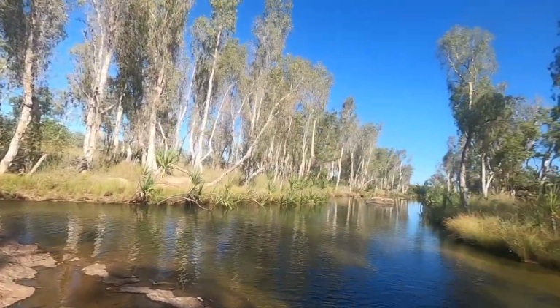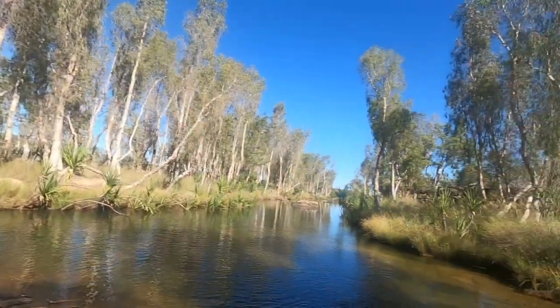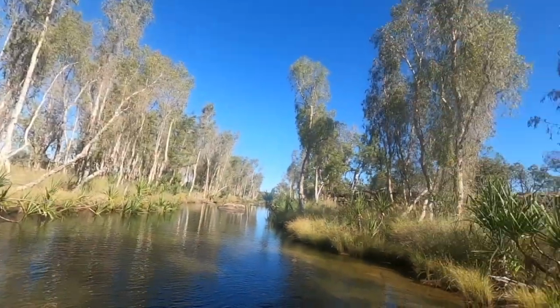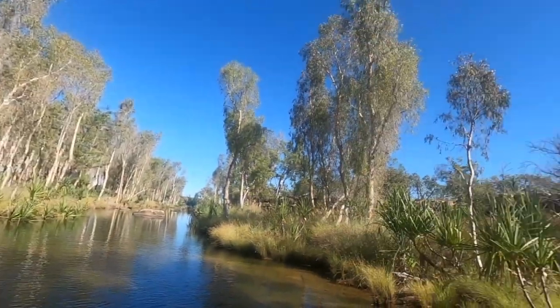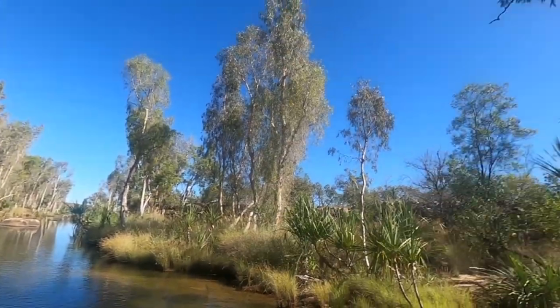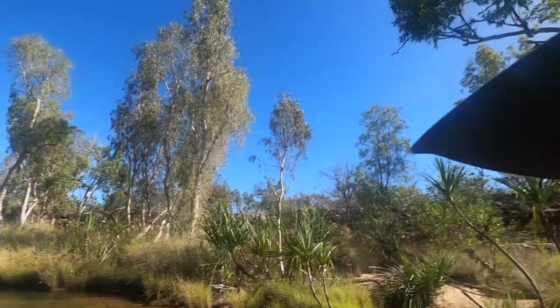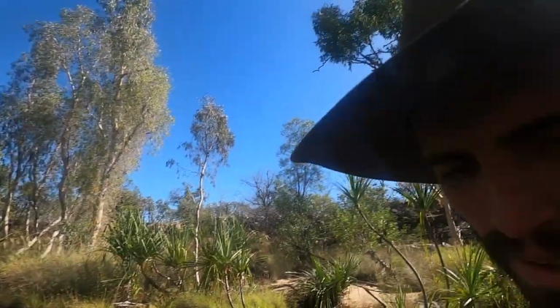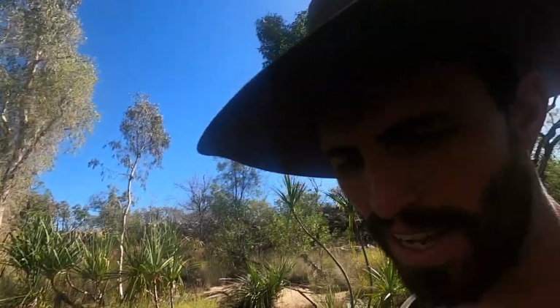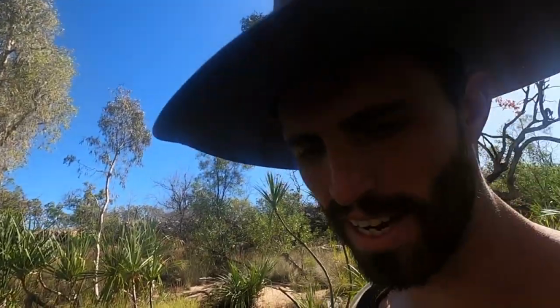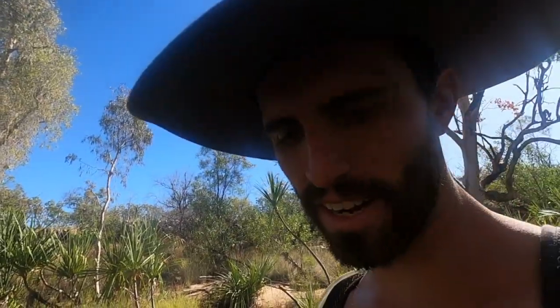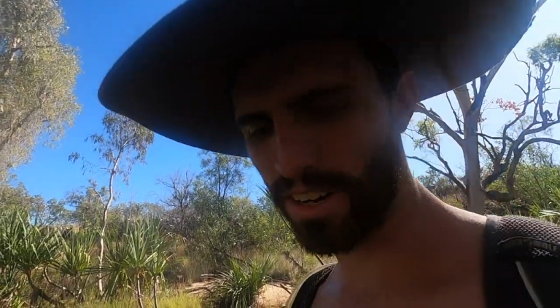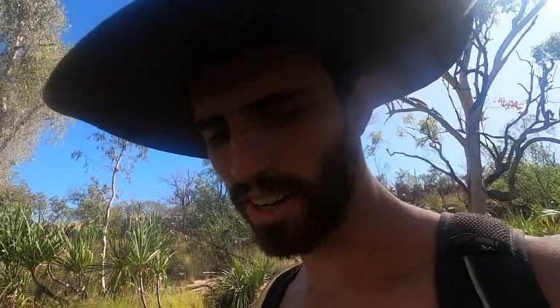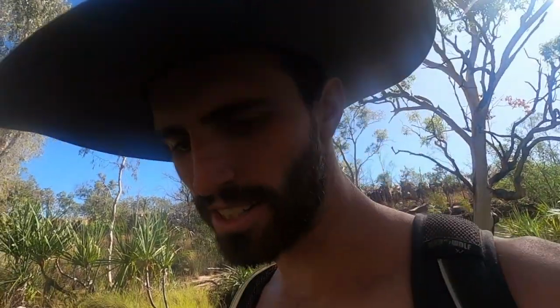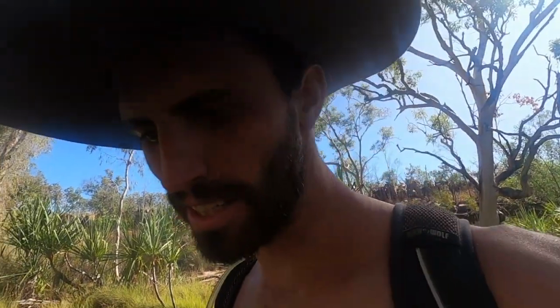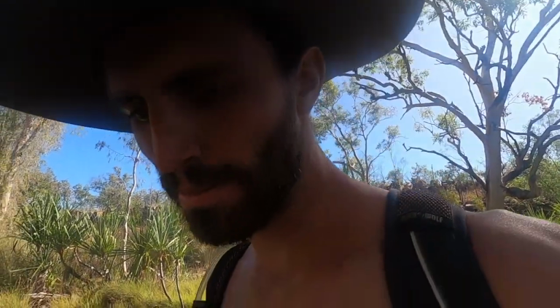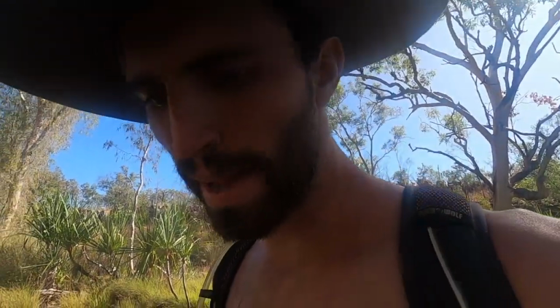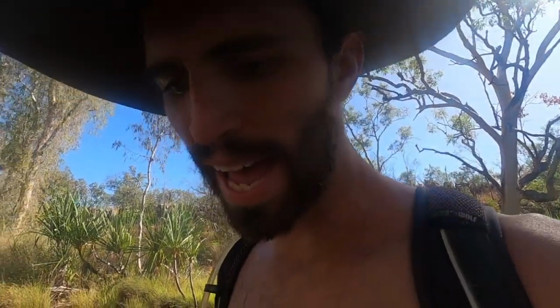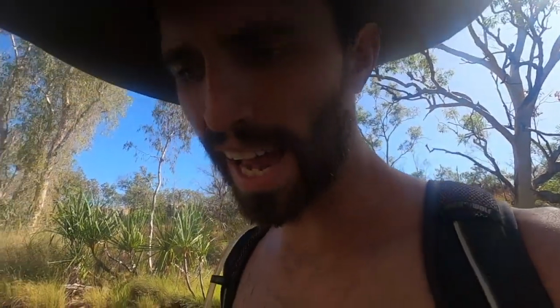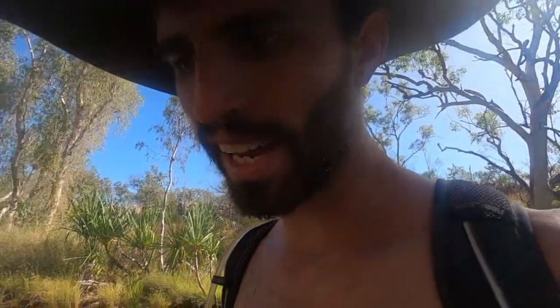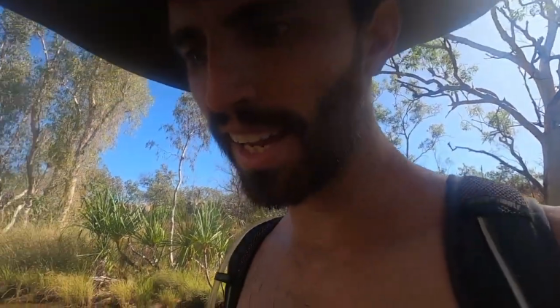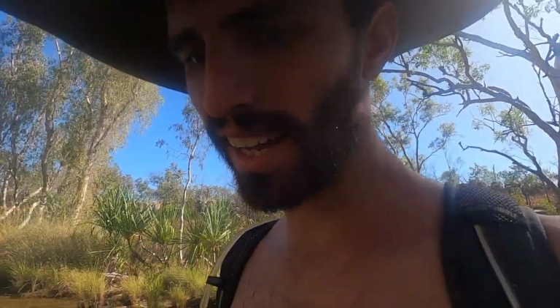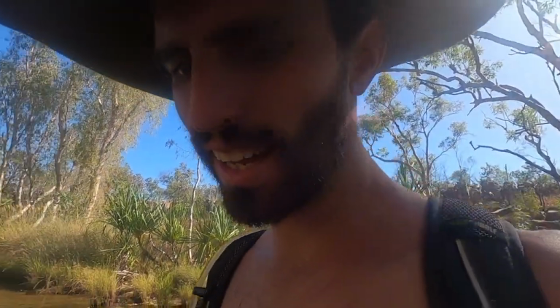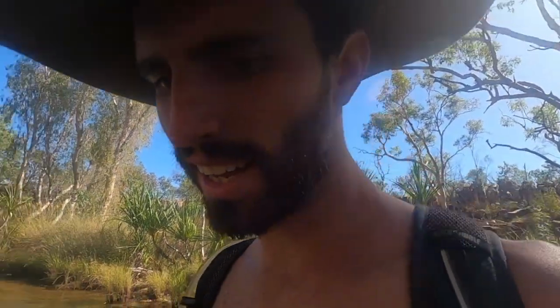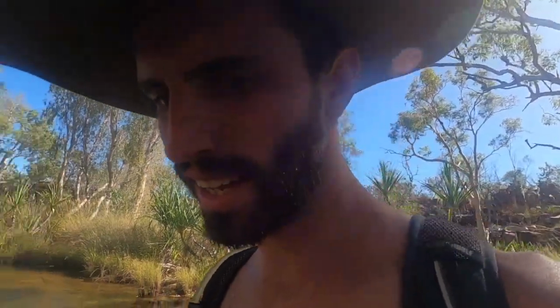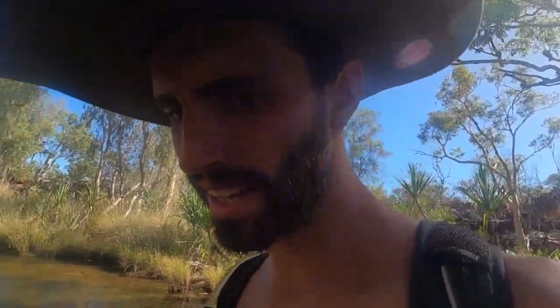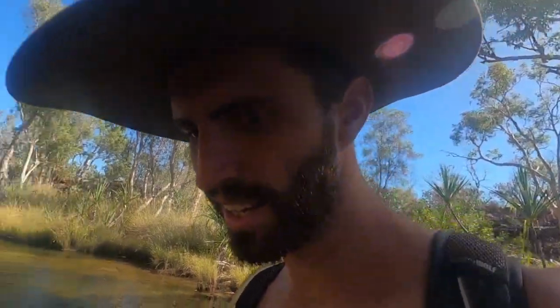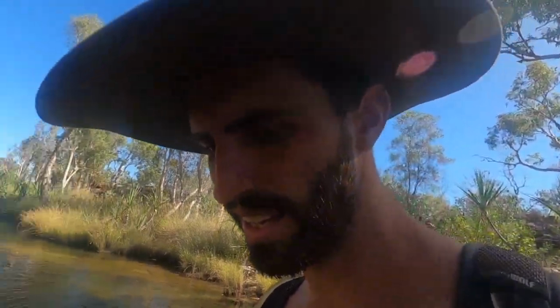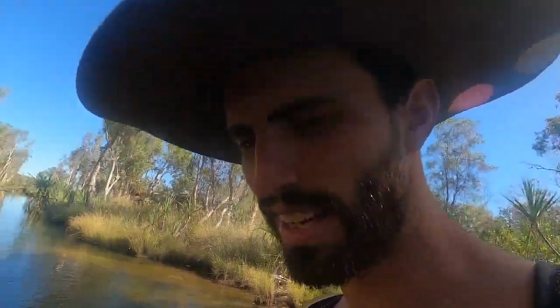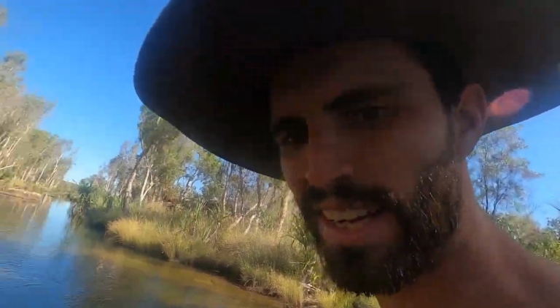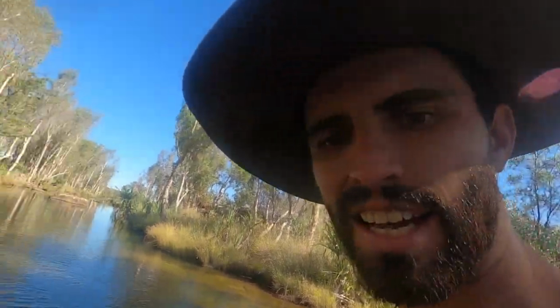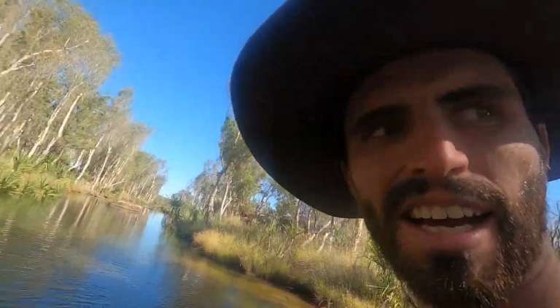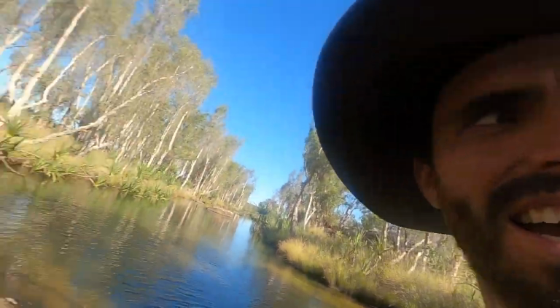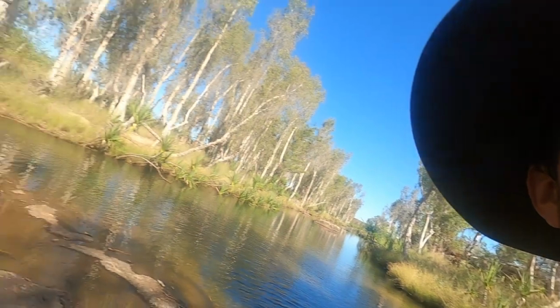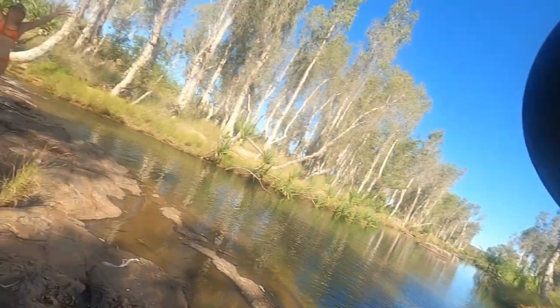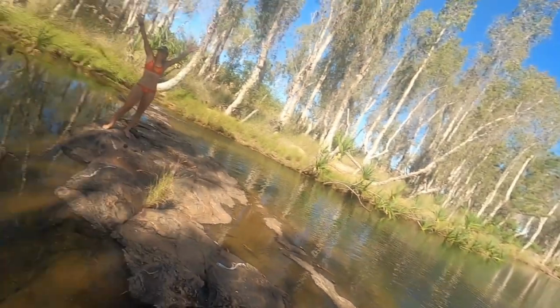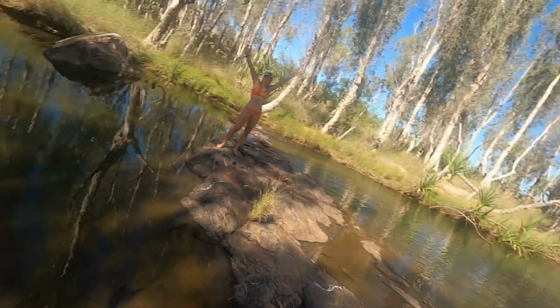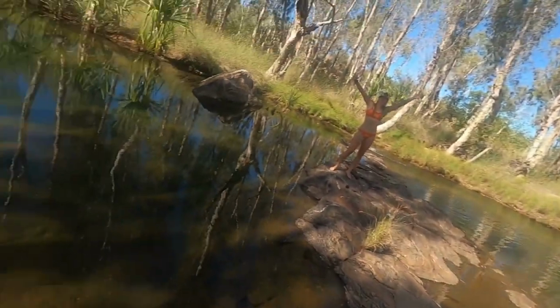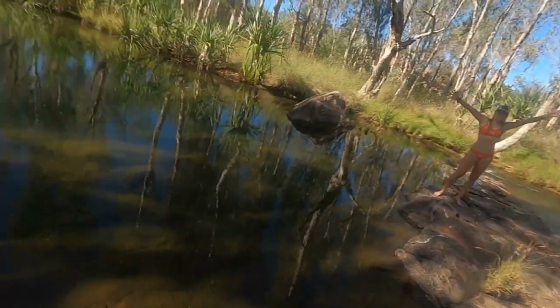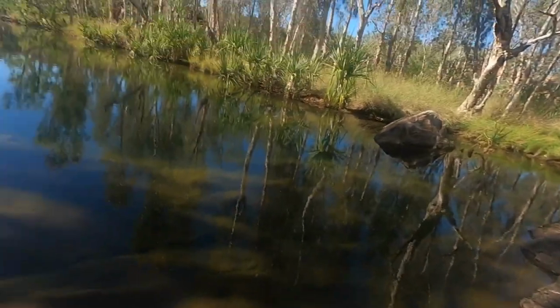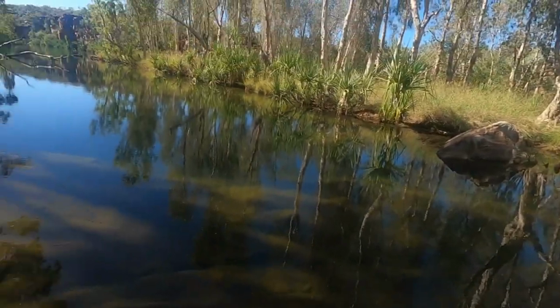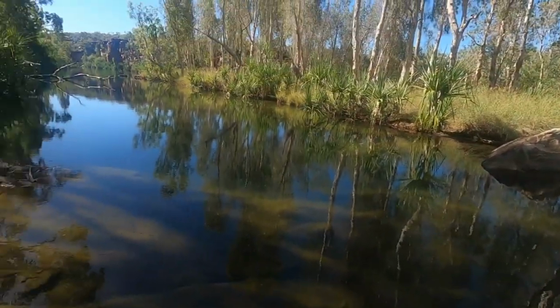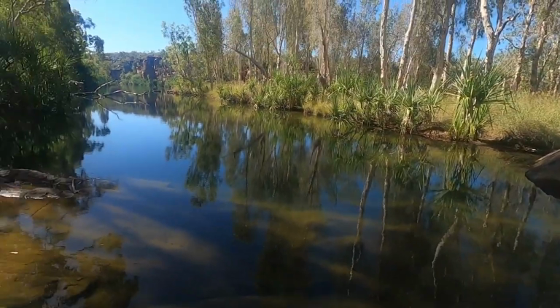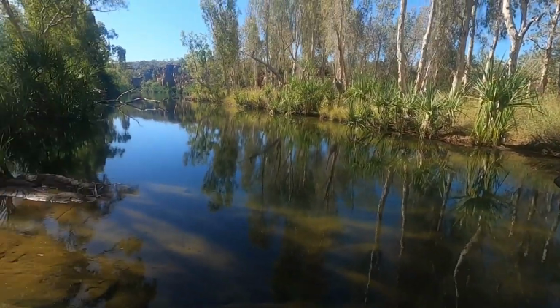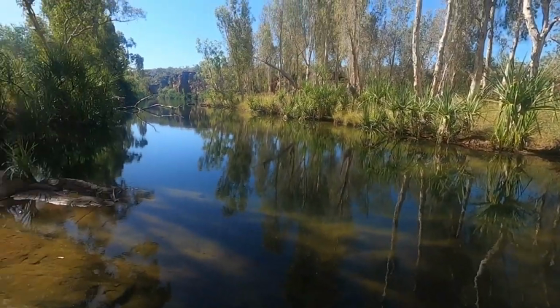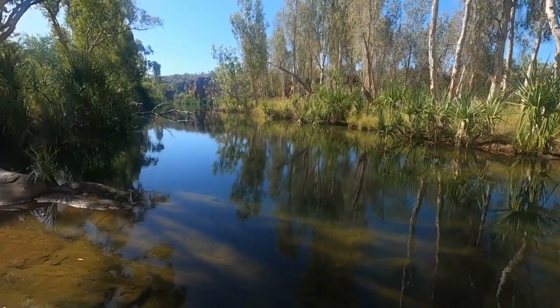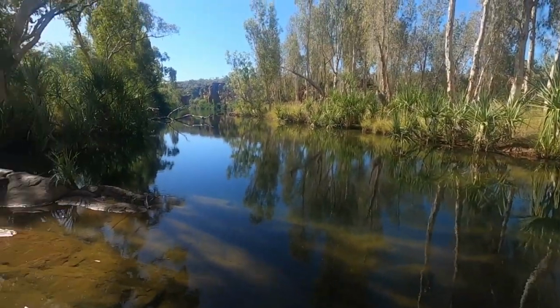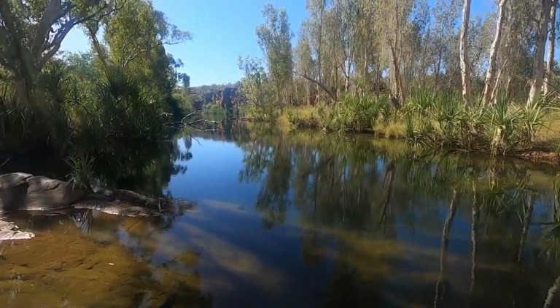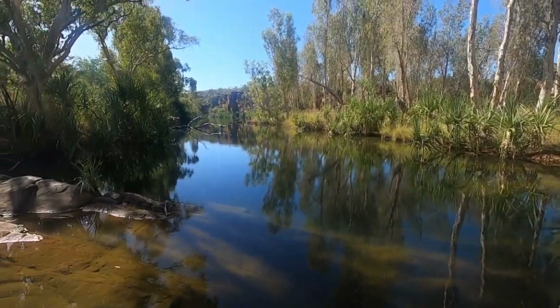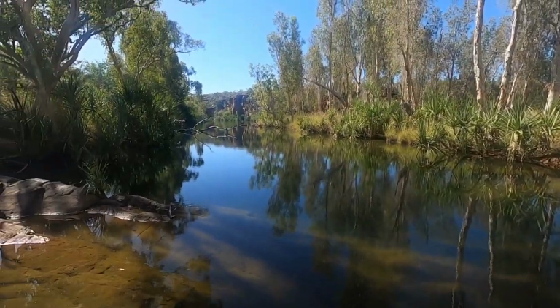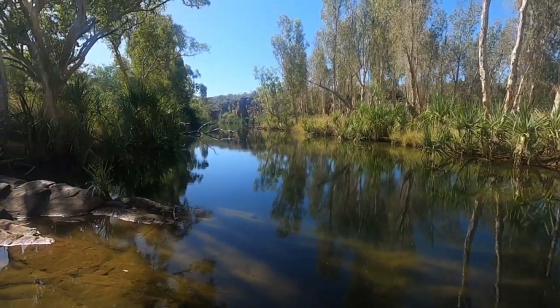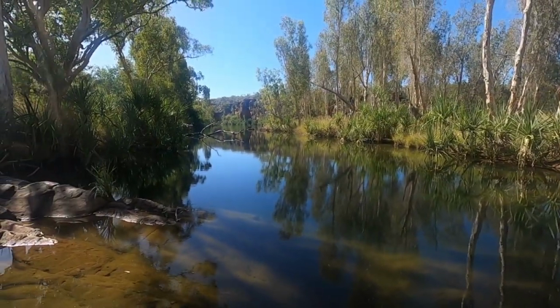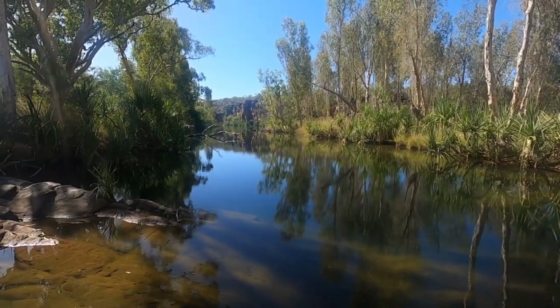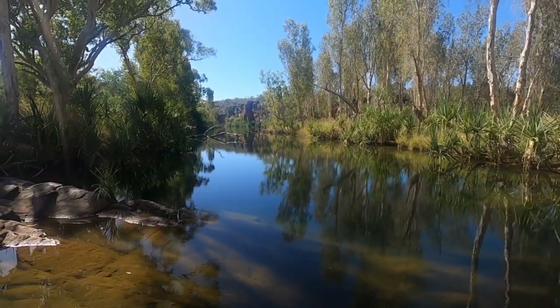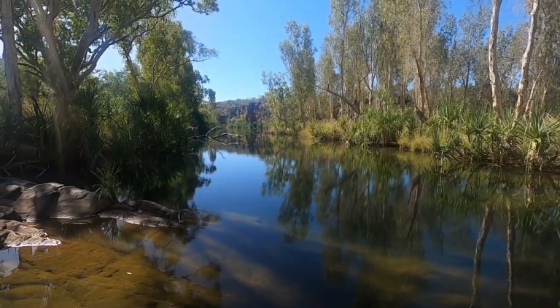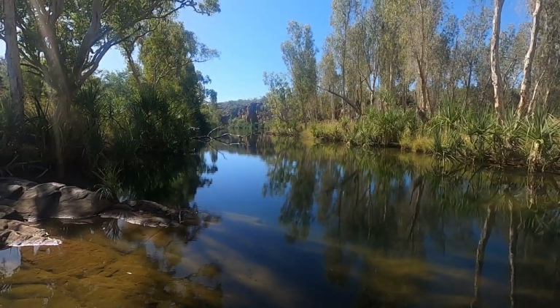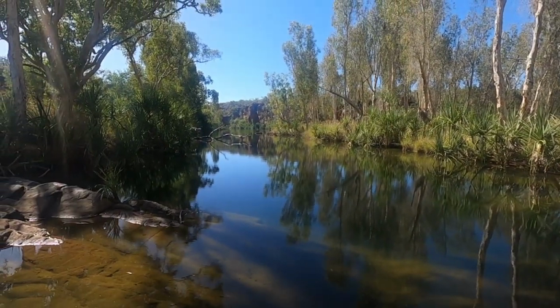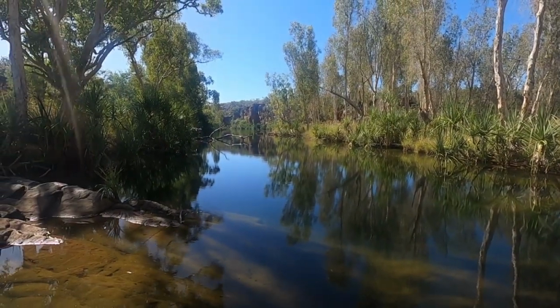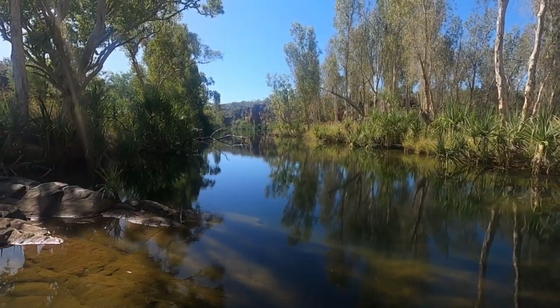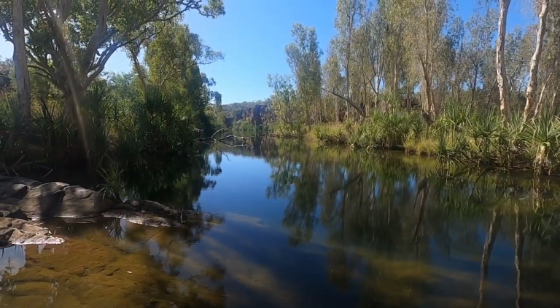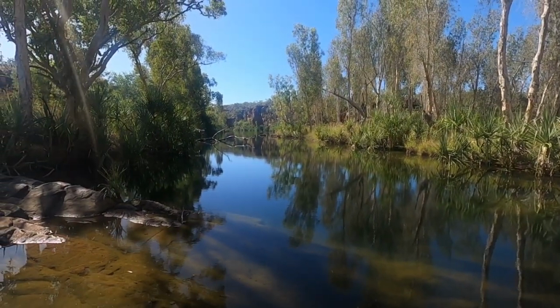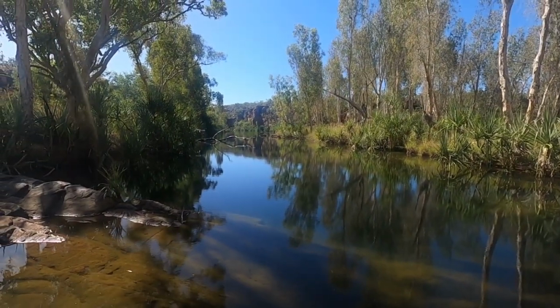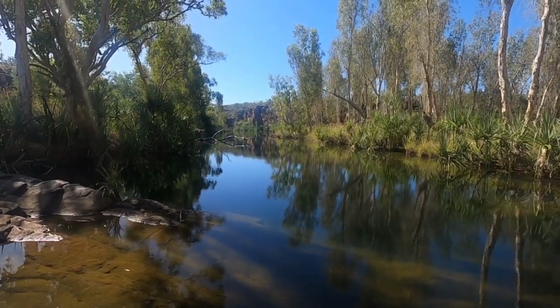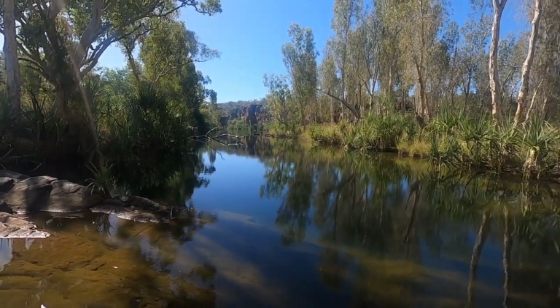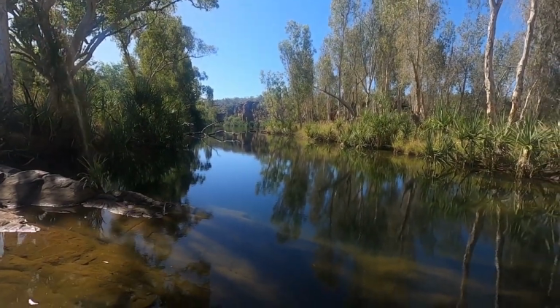We found our crossing back — how beautiful is that? That's where we're swimming up there in the gorge.